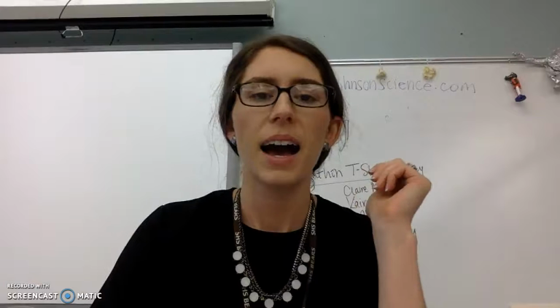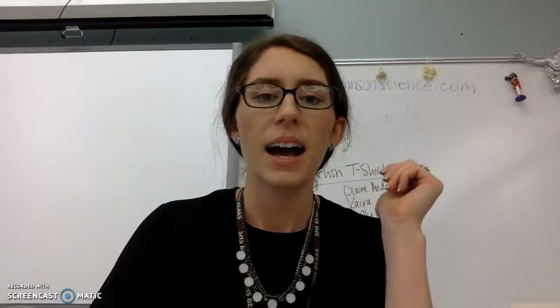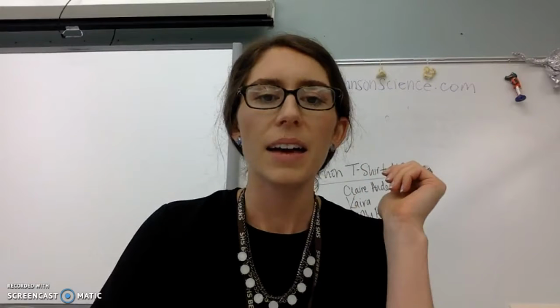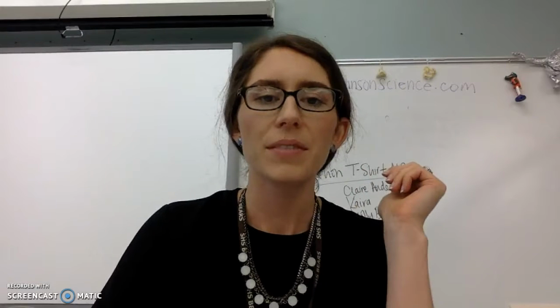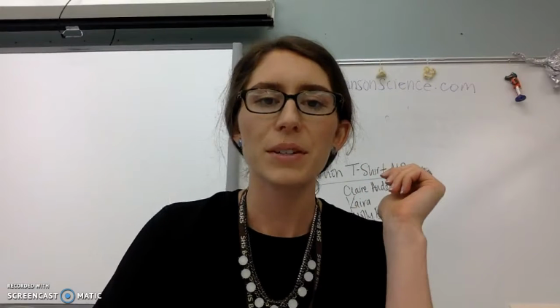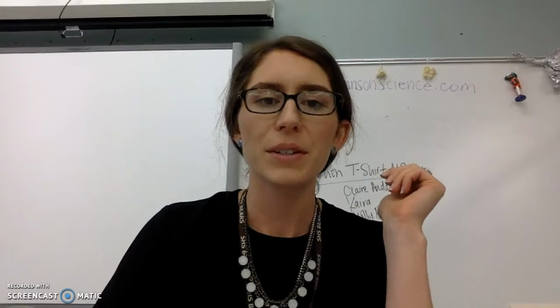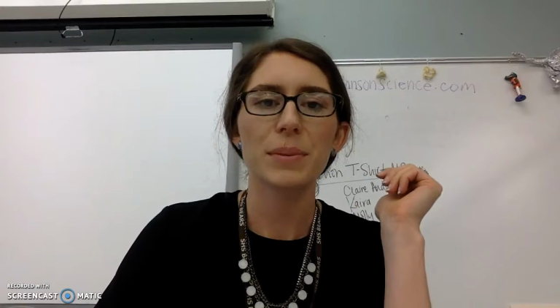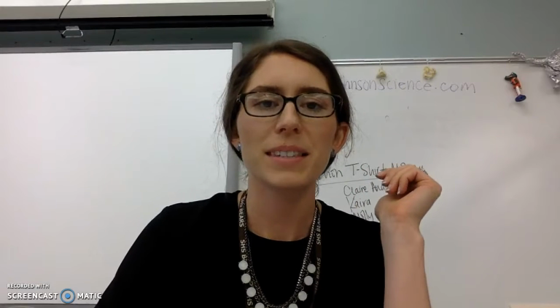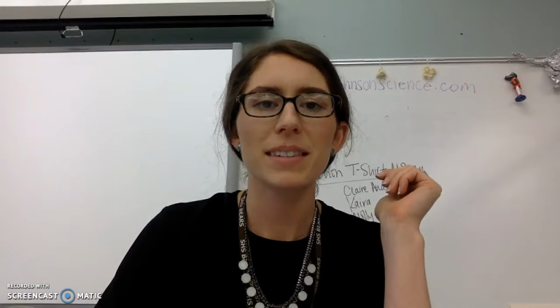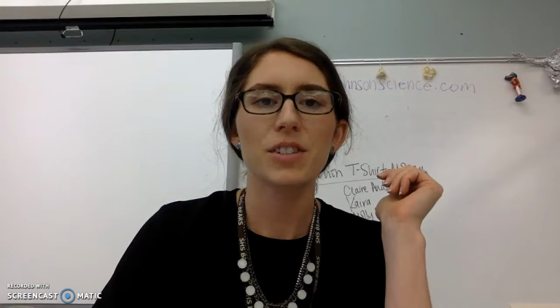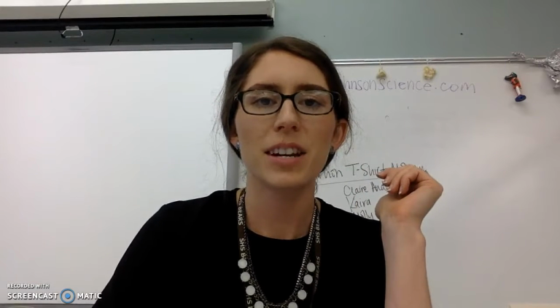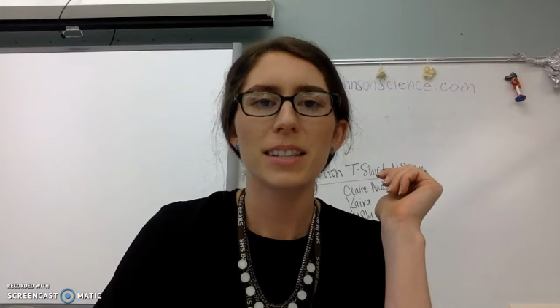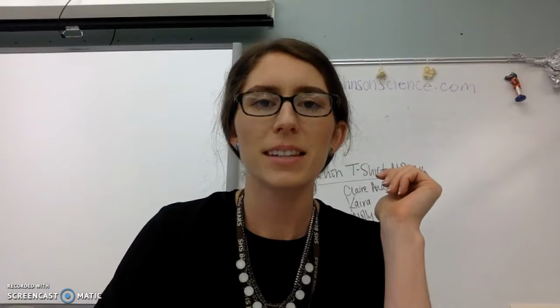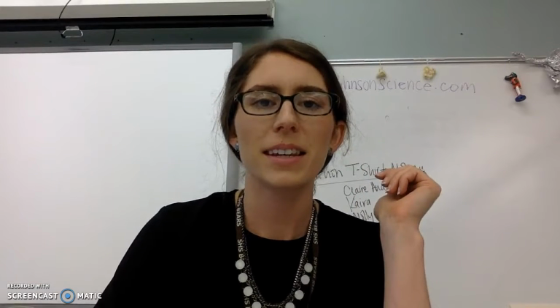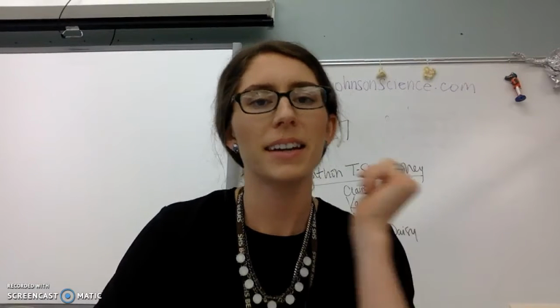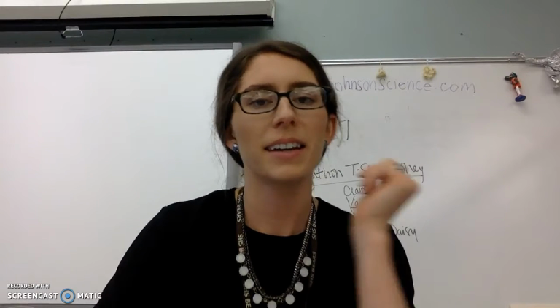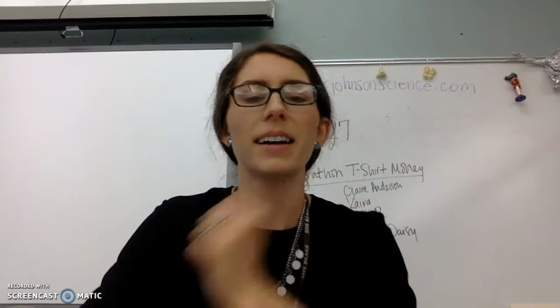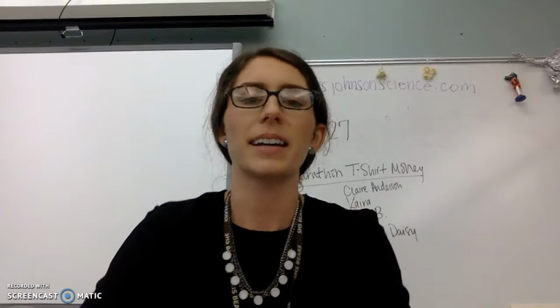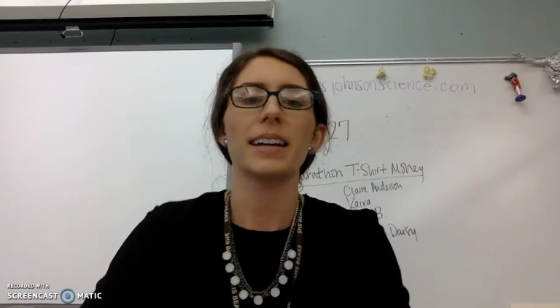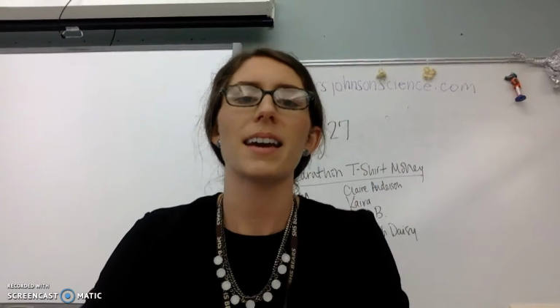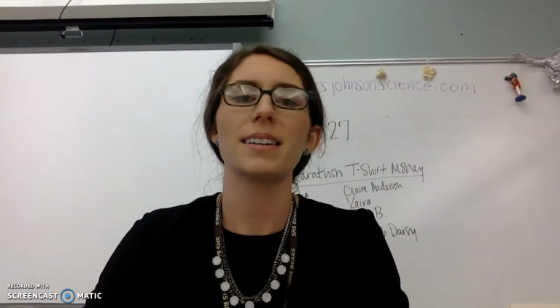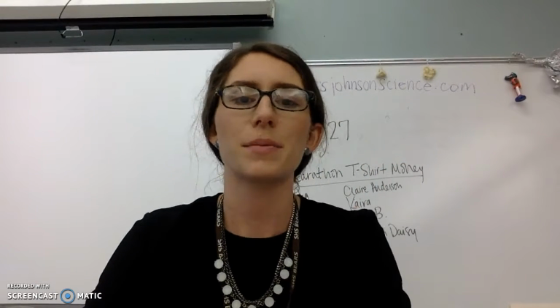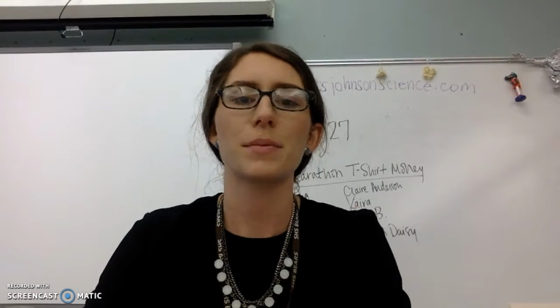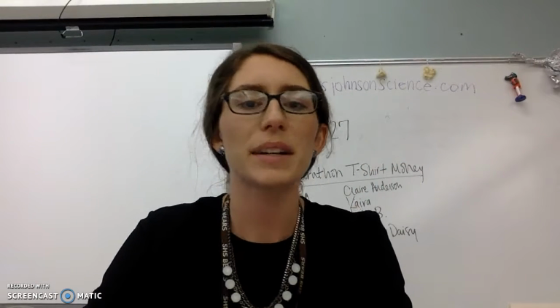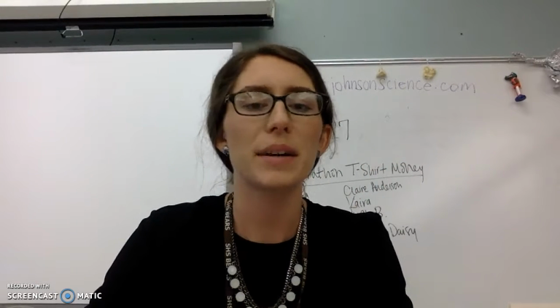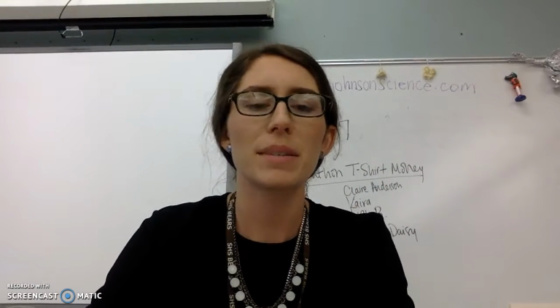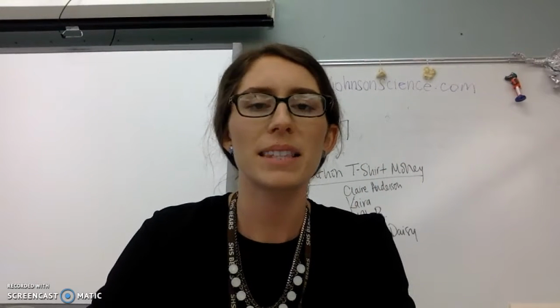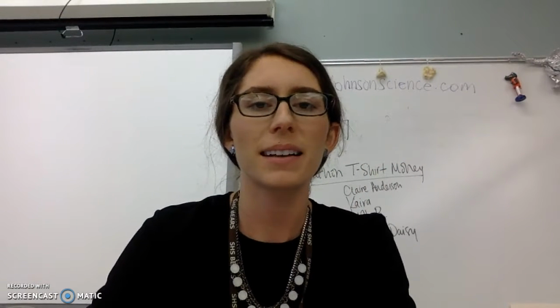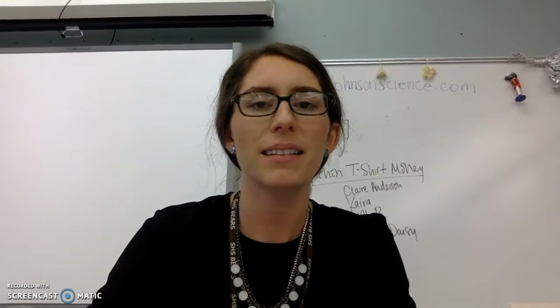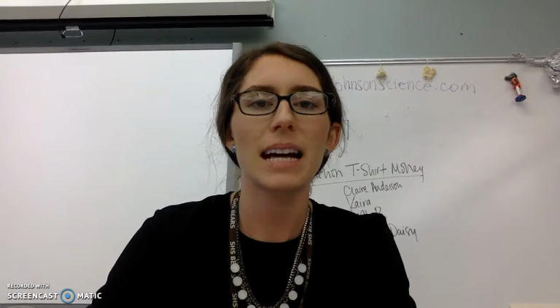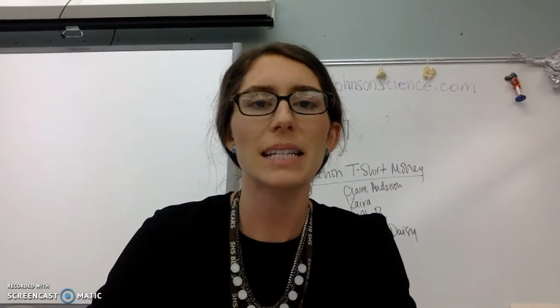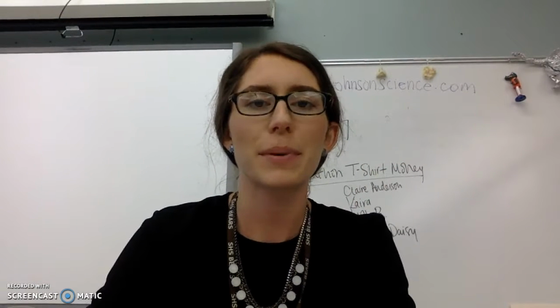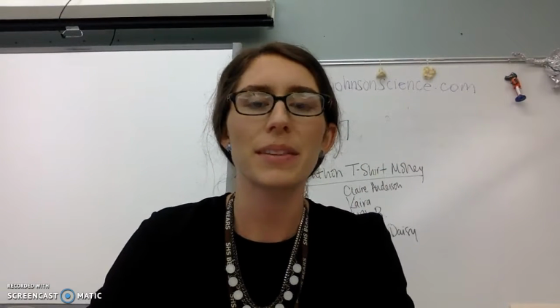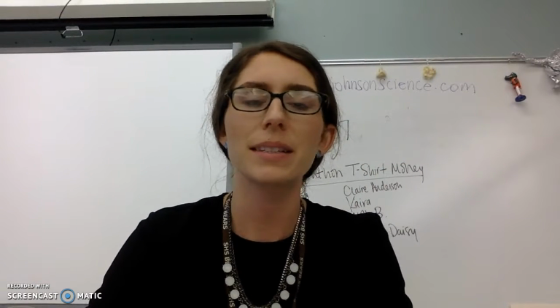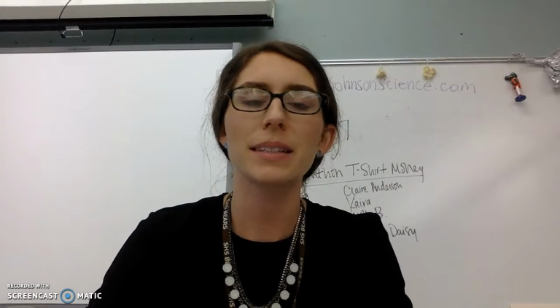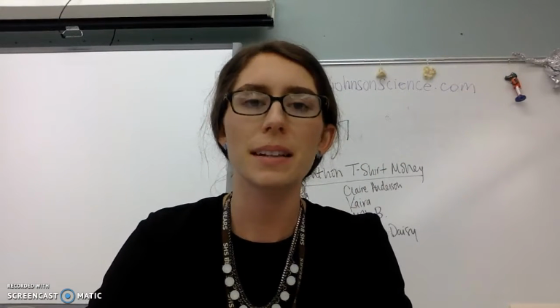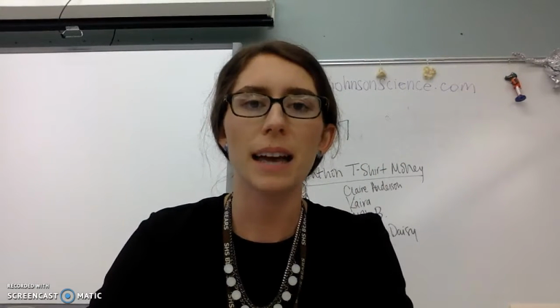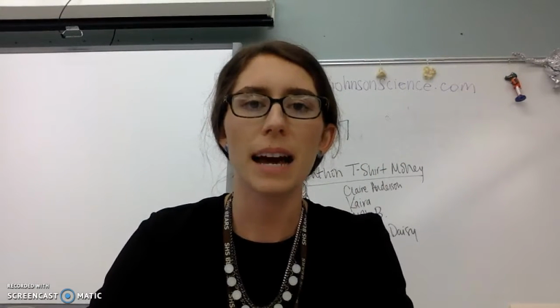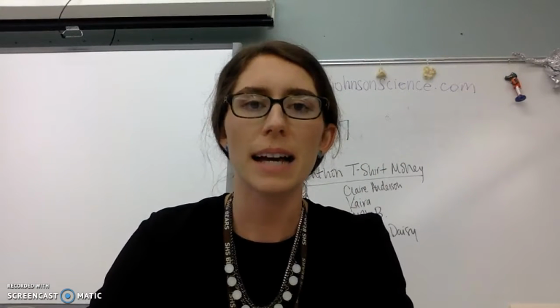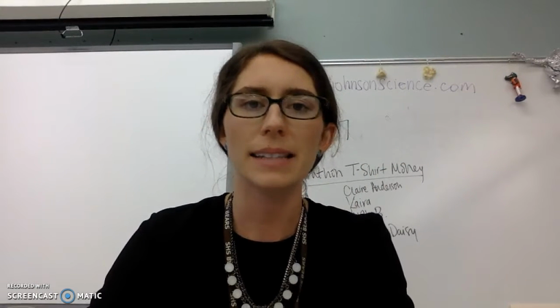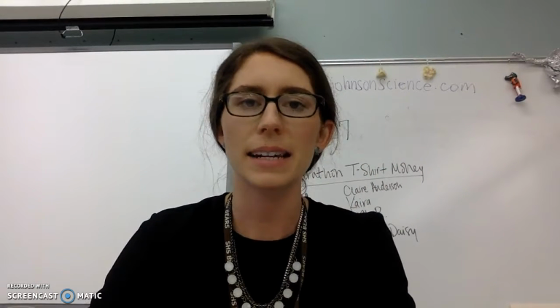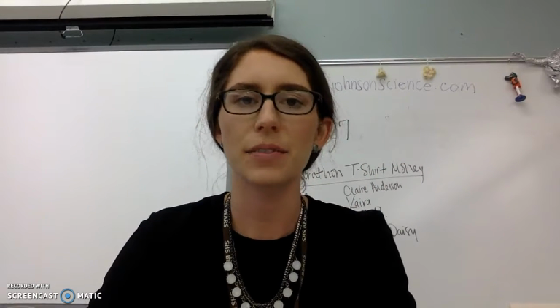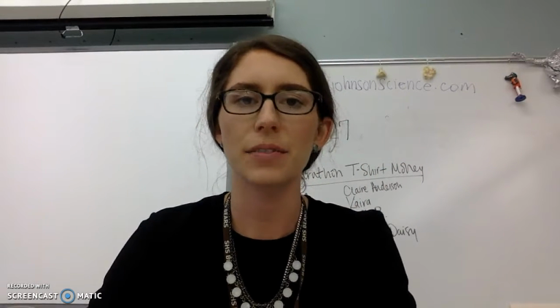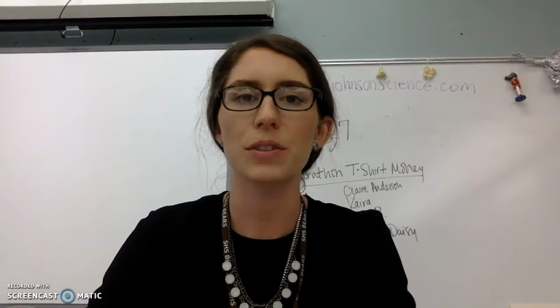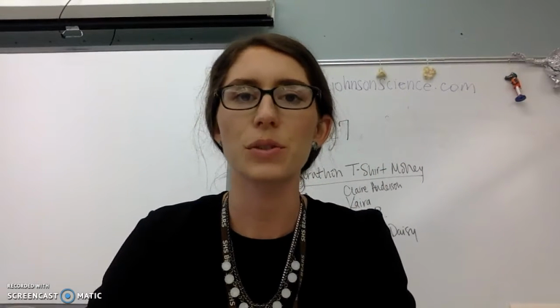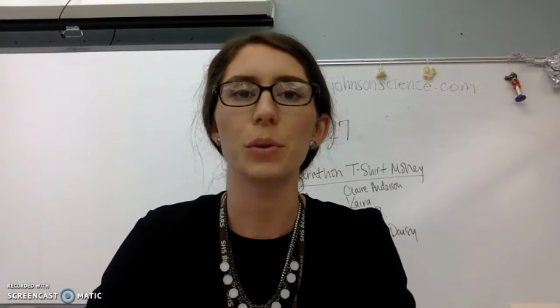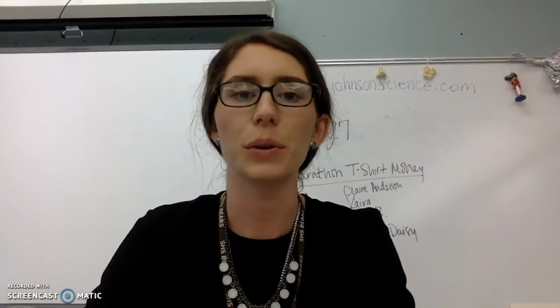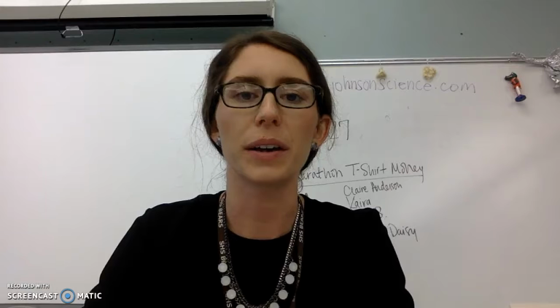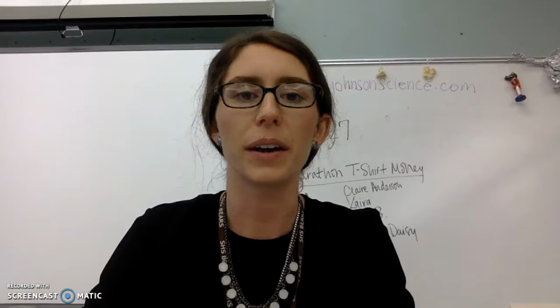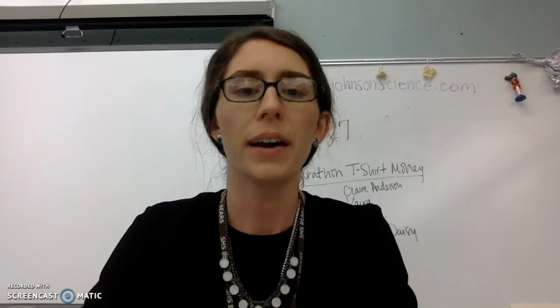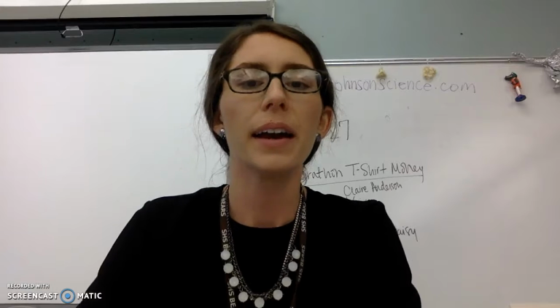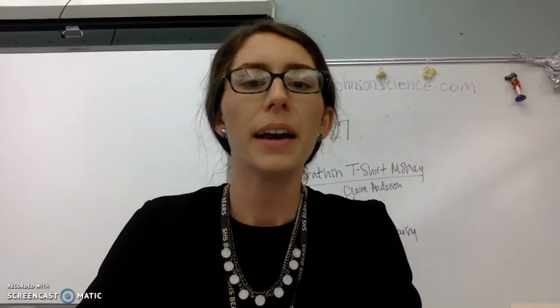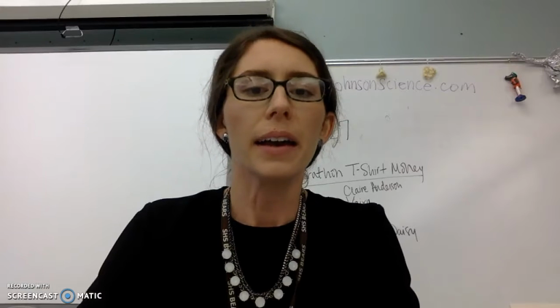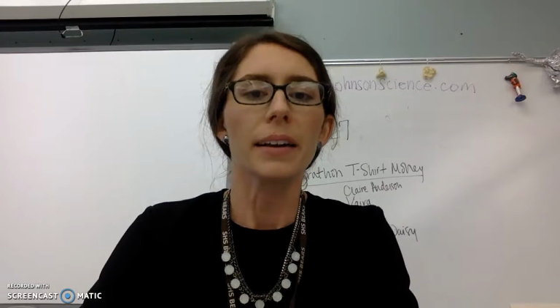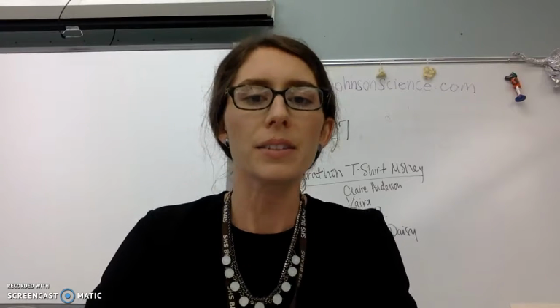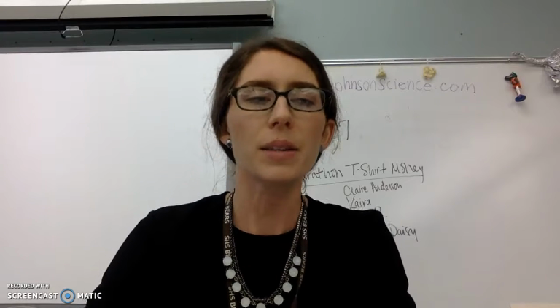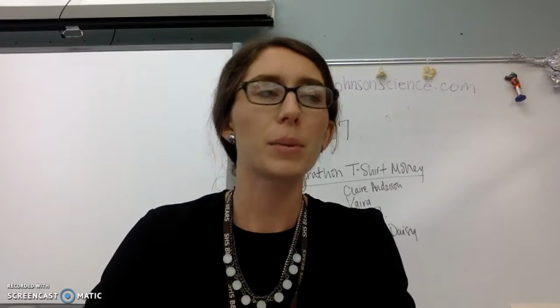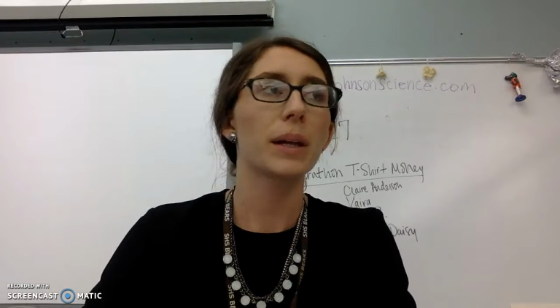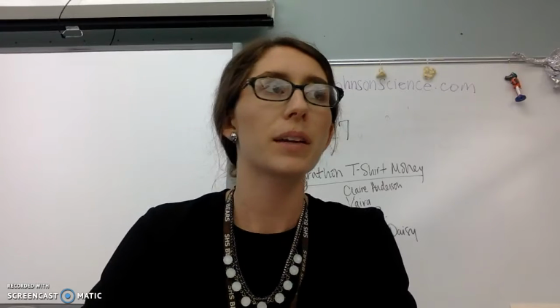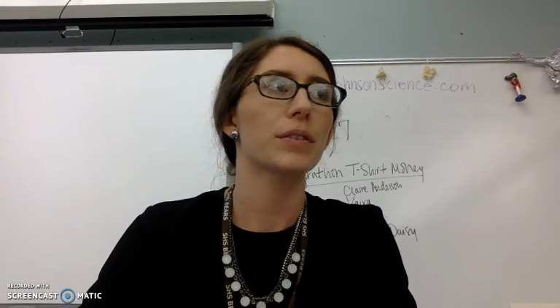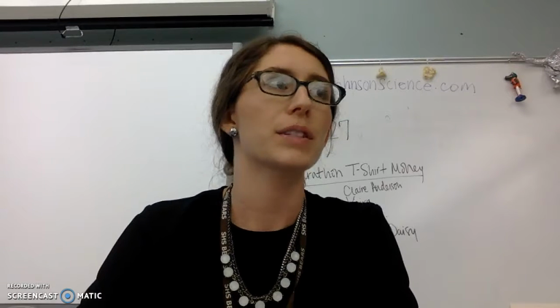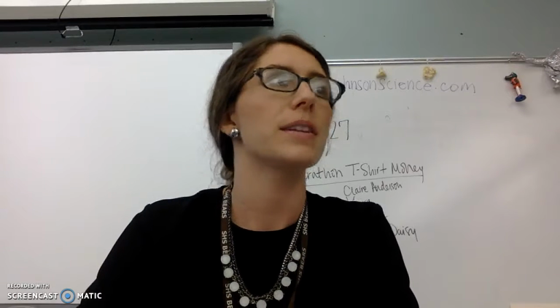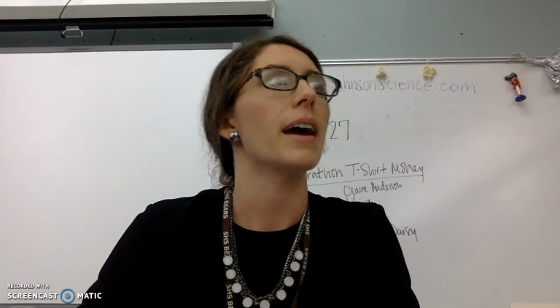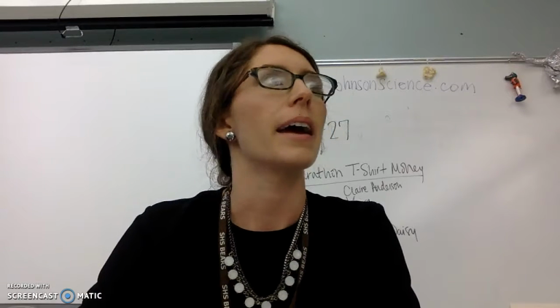Hi folks, Mrs. Johnson here. Again, I'm sorry I'm missing class, but this is the last day of the school year. Here's the plan for today.